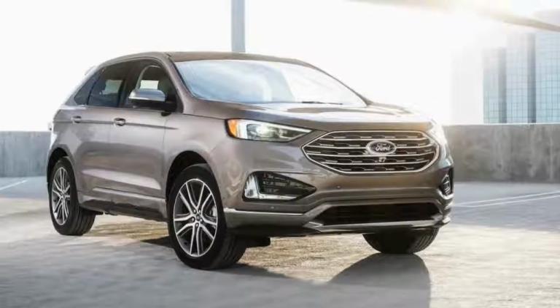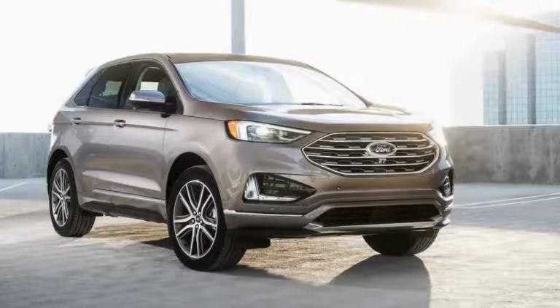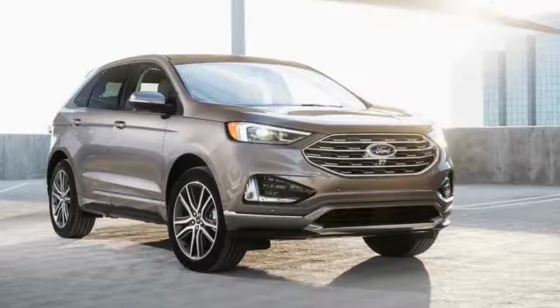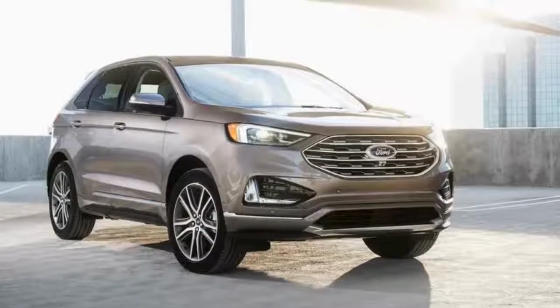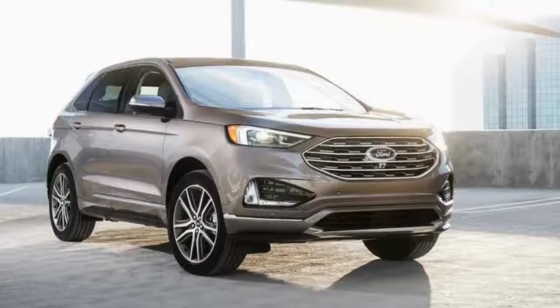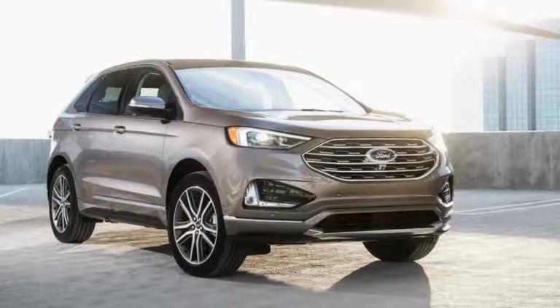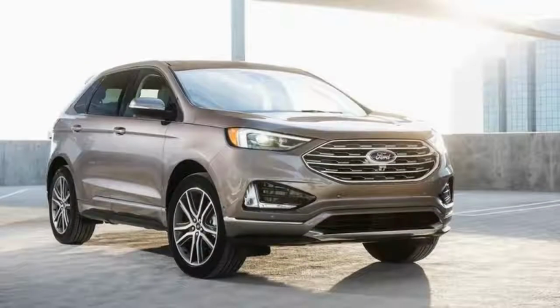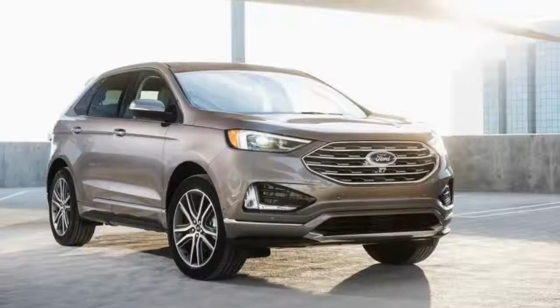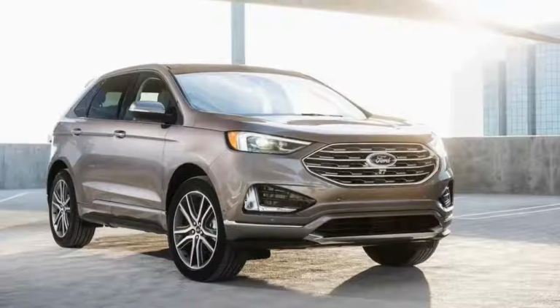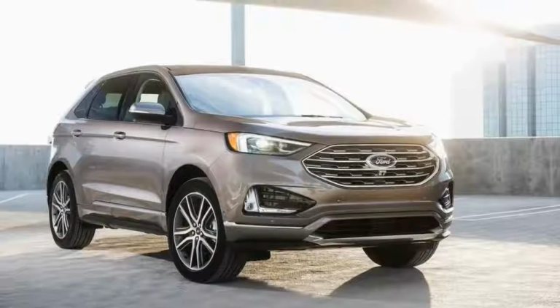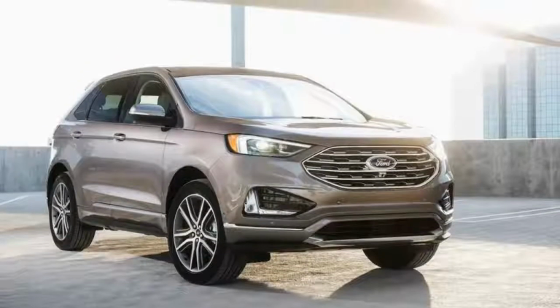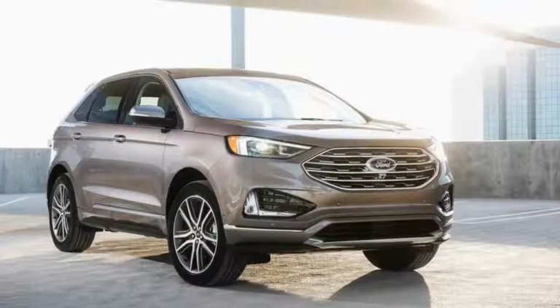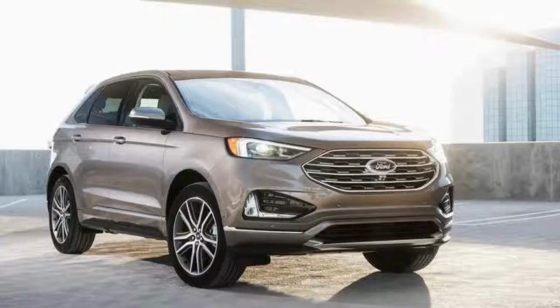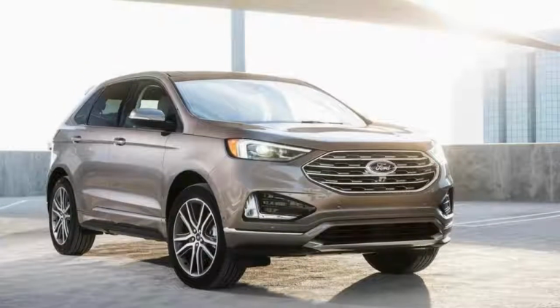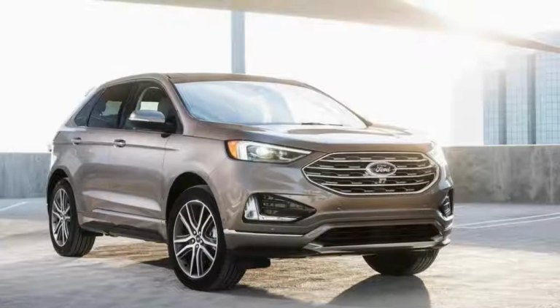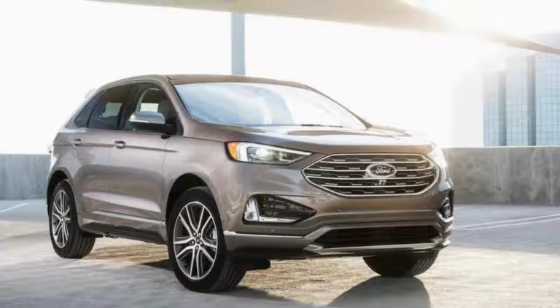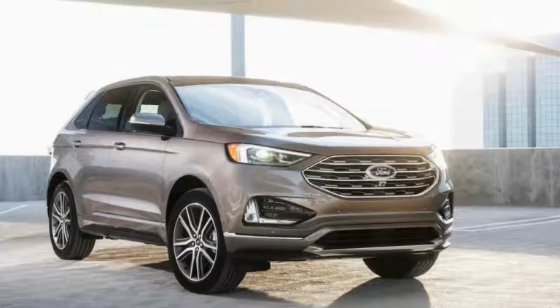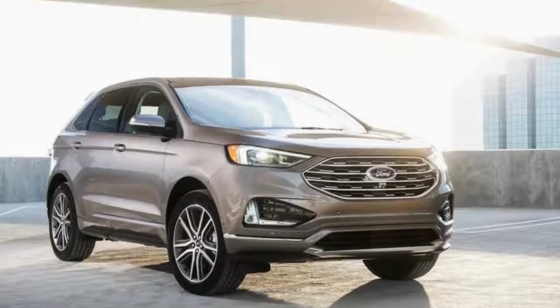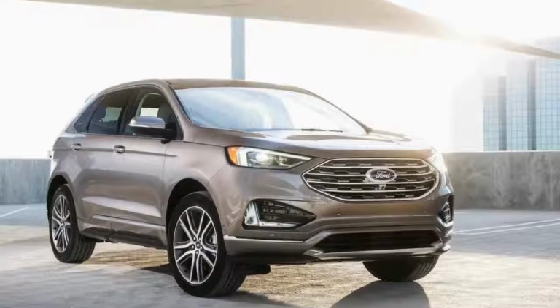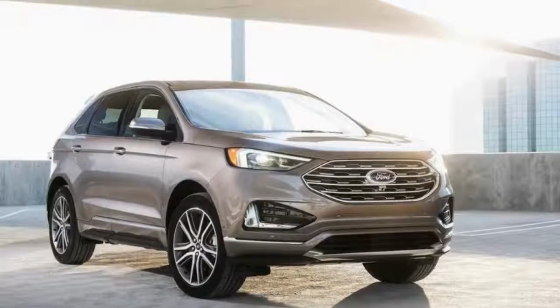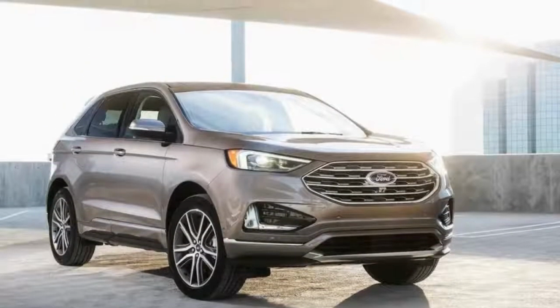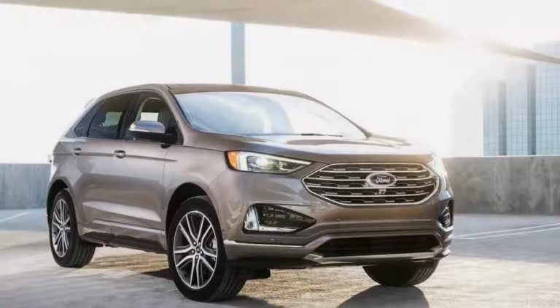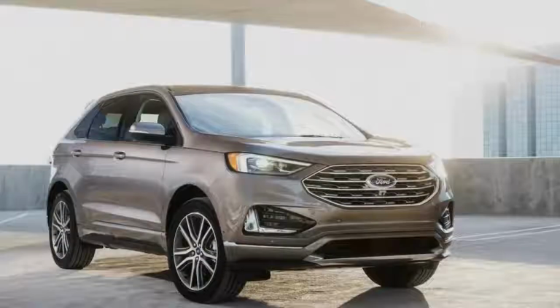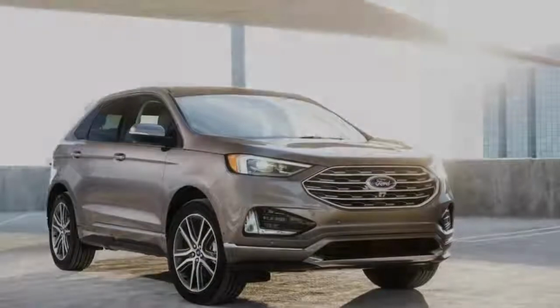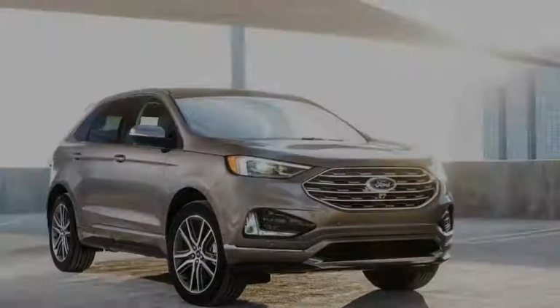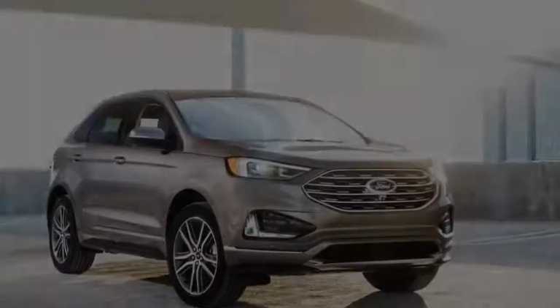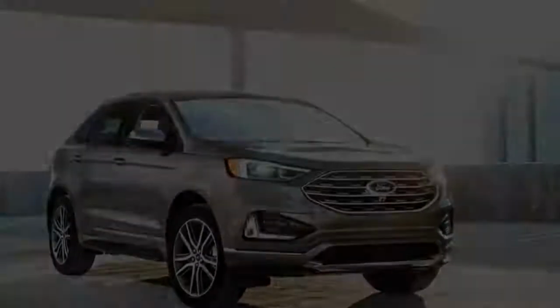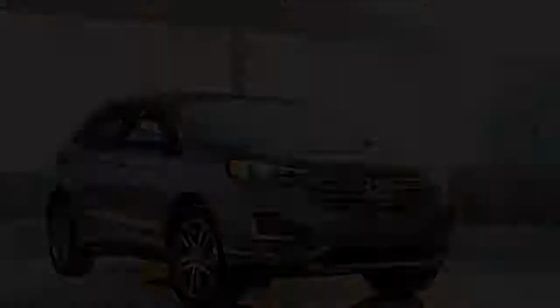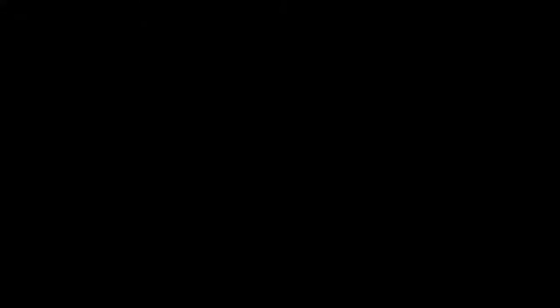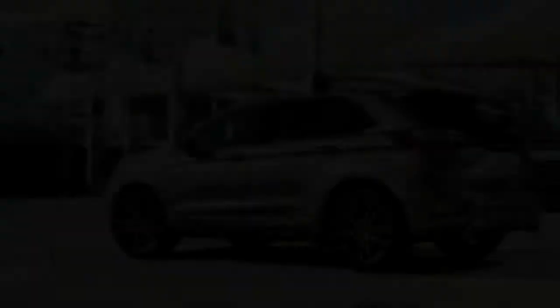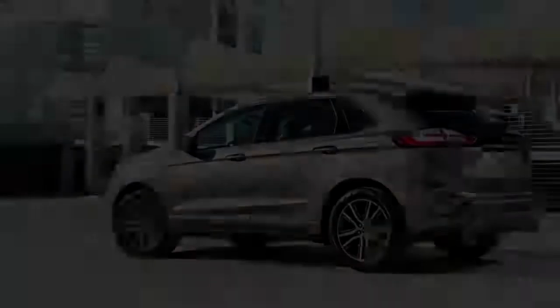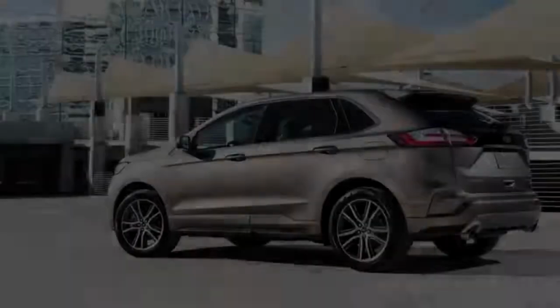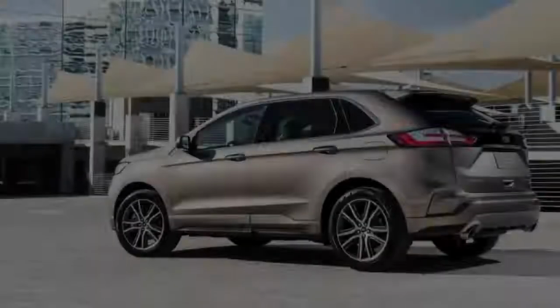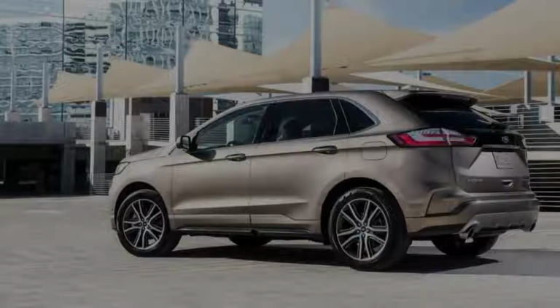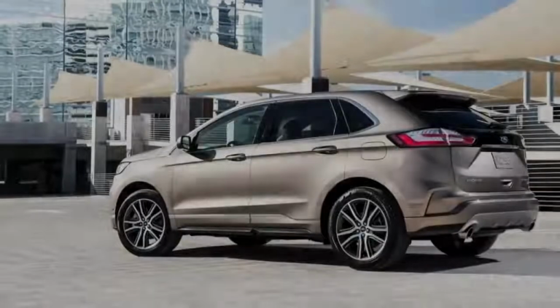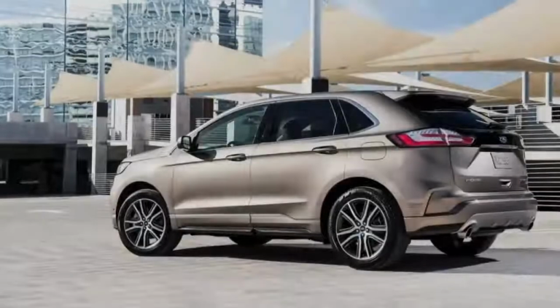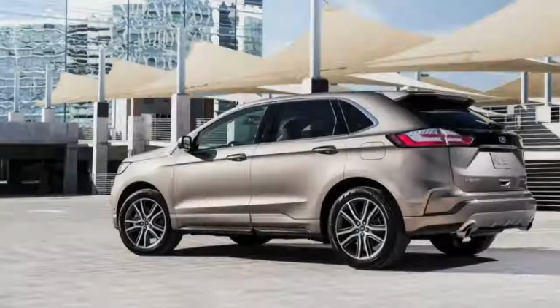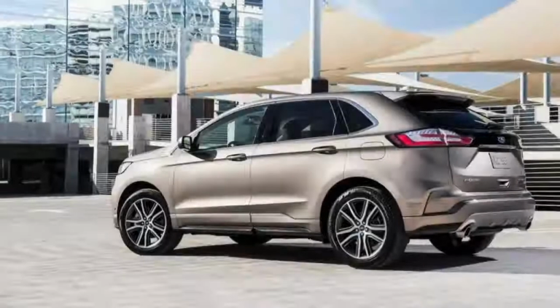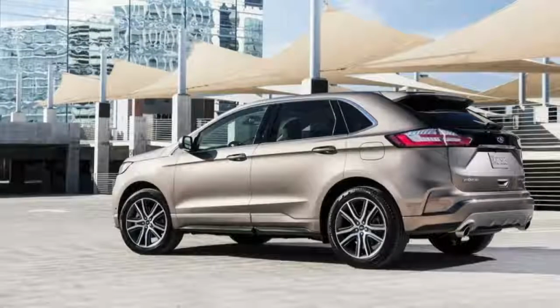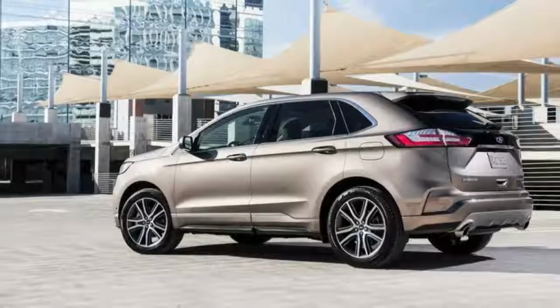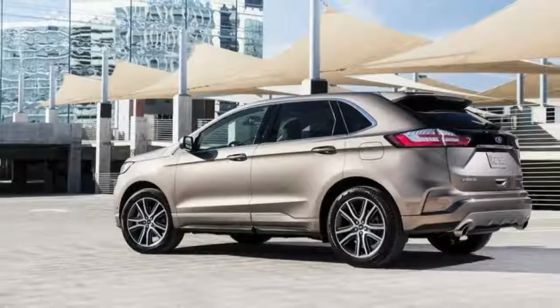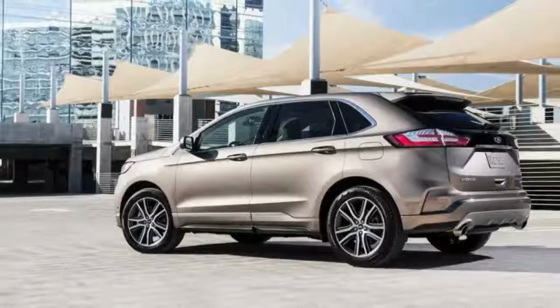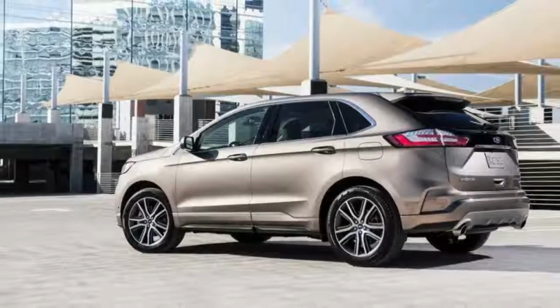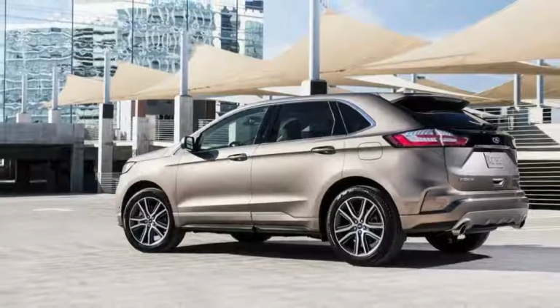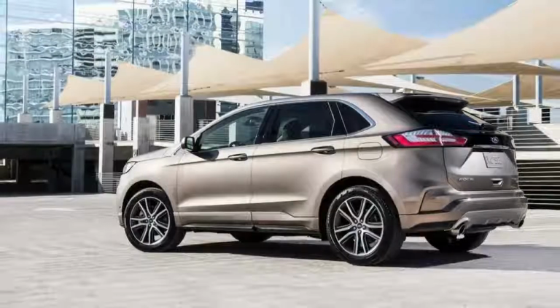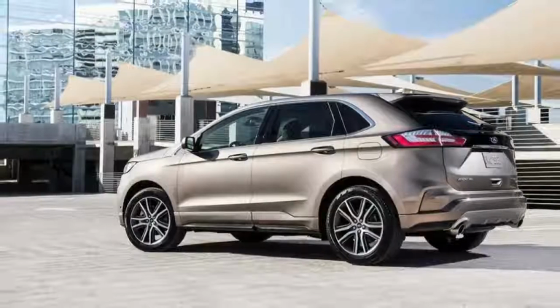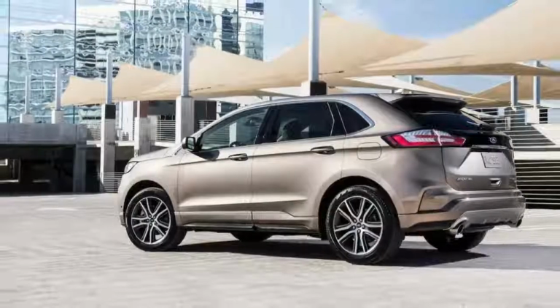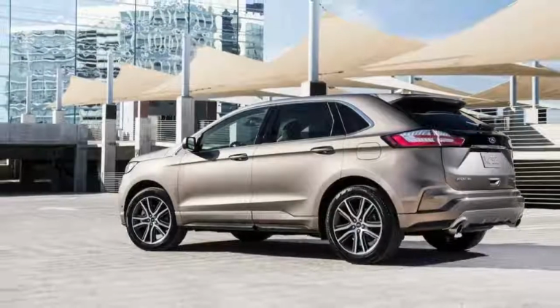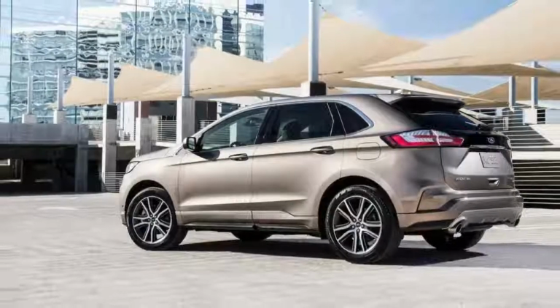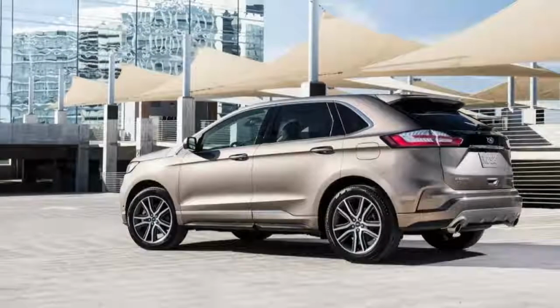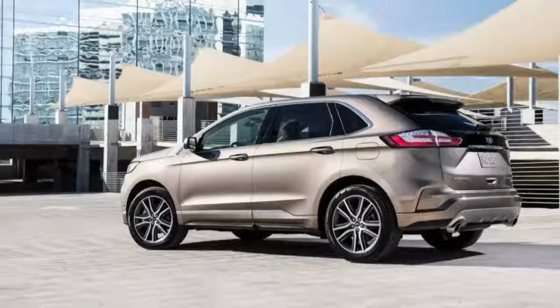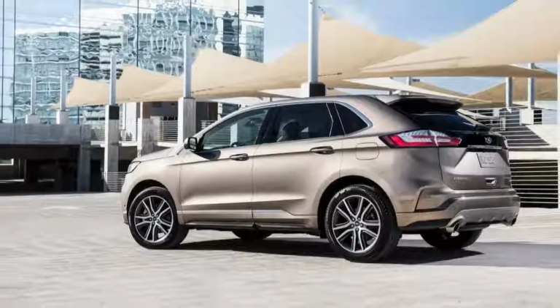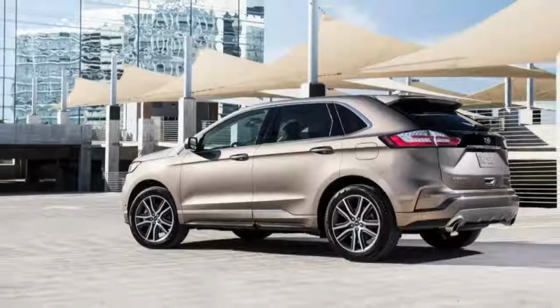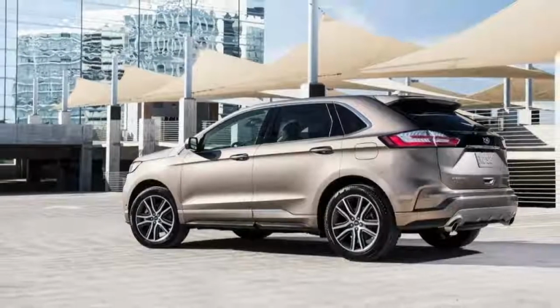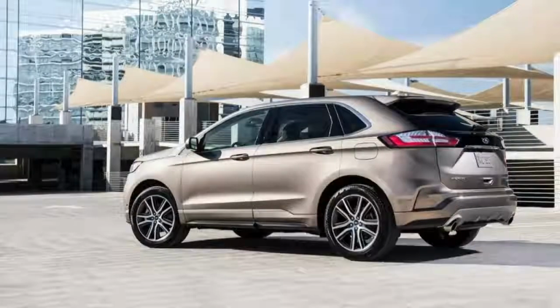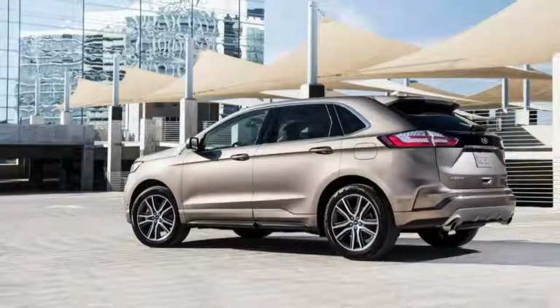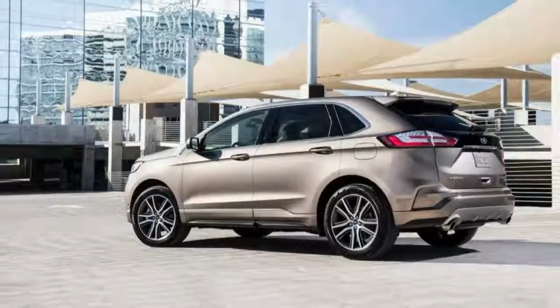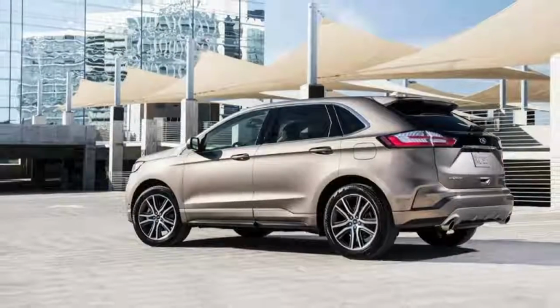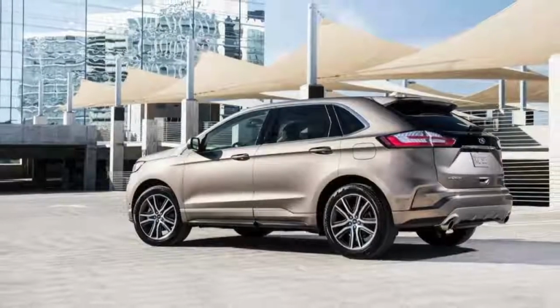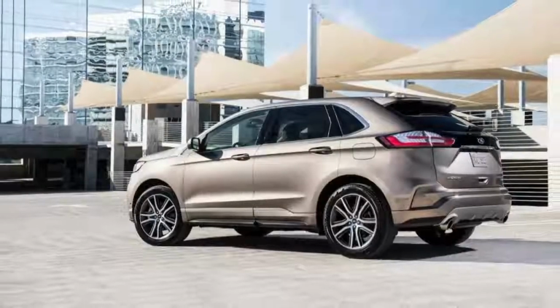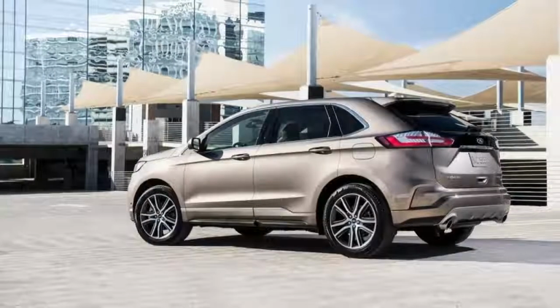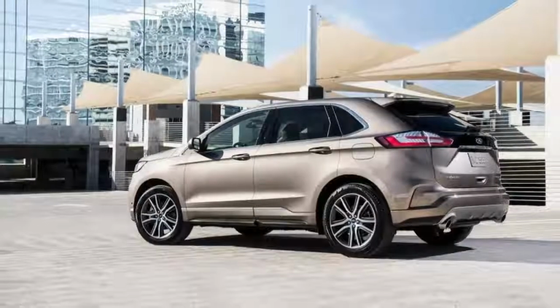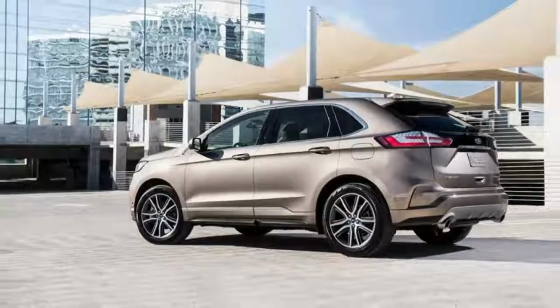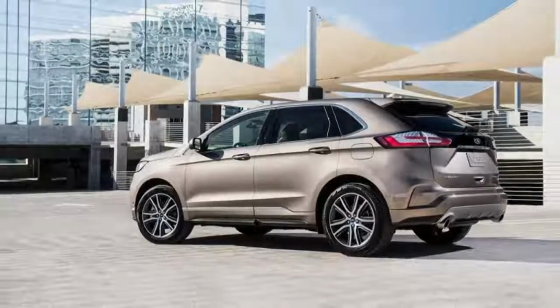The Edge Titanium Elite package will debut at the Chicago Auto Show later this week, and will likely go on sale this summer.